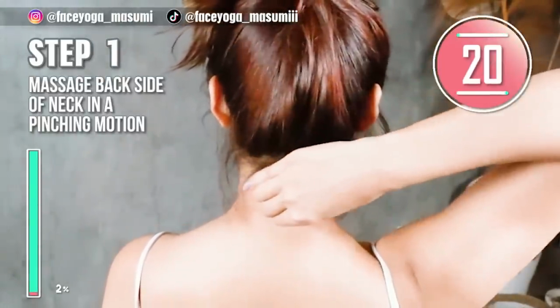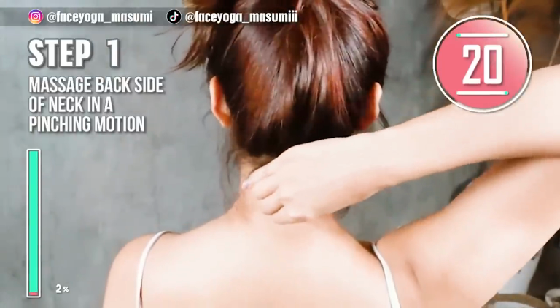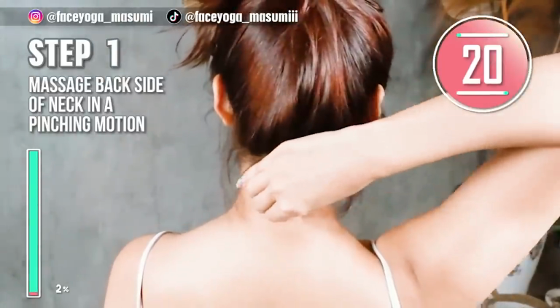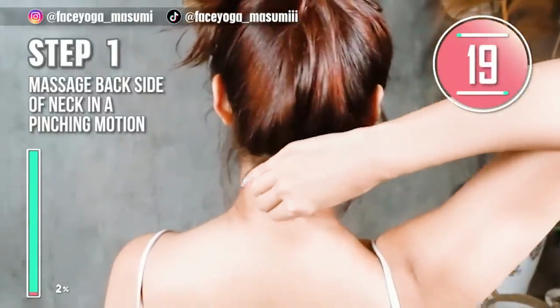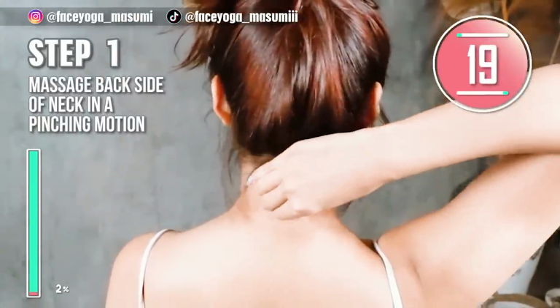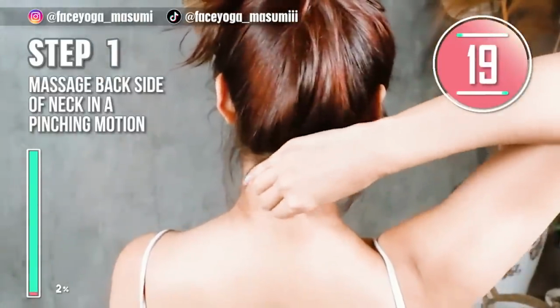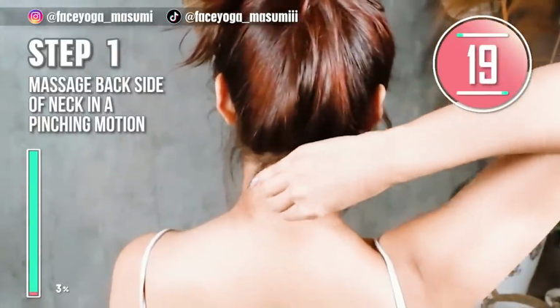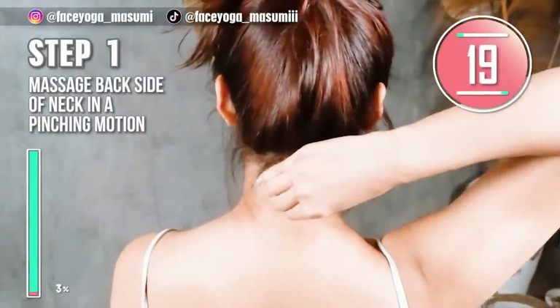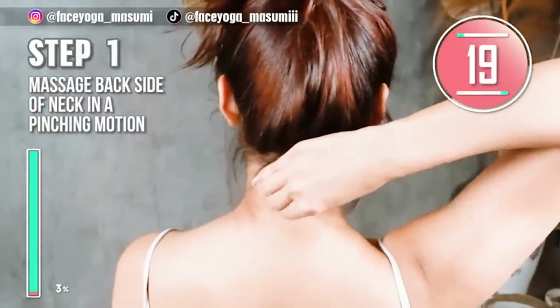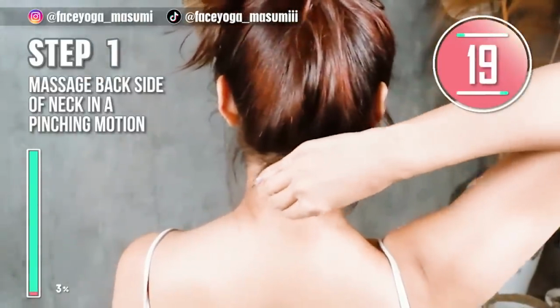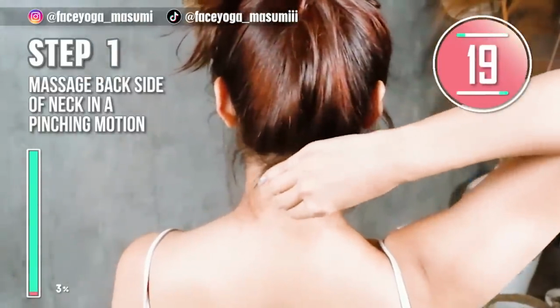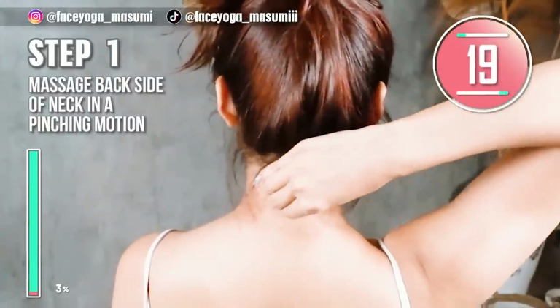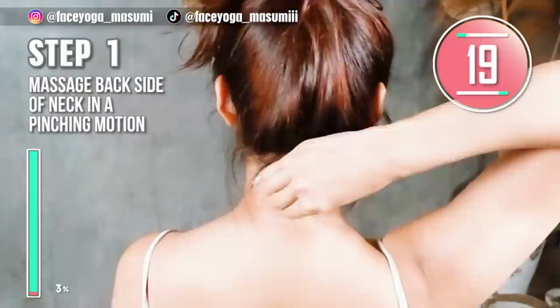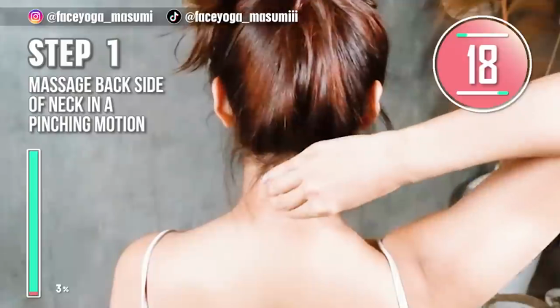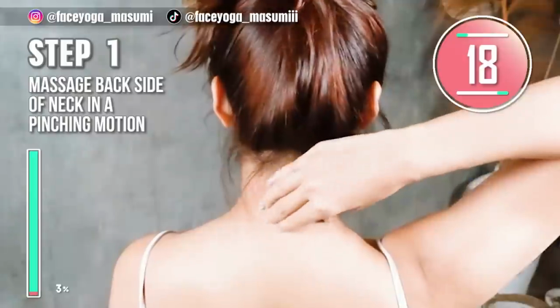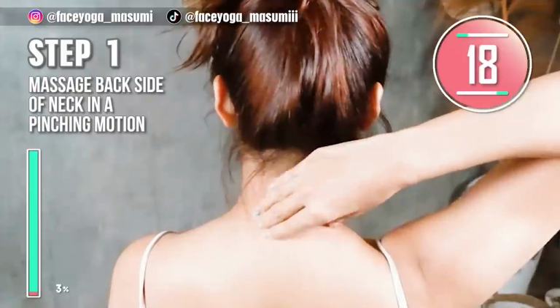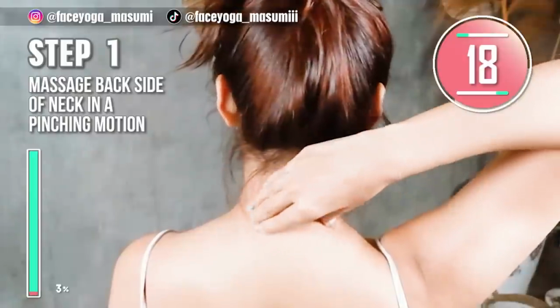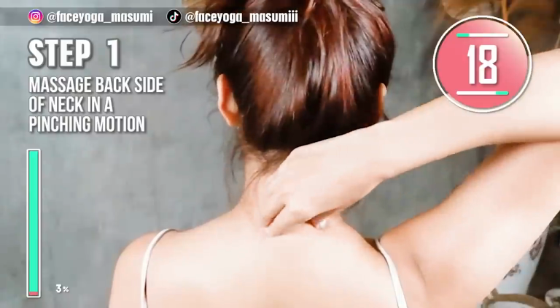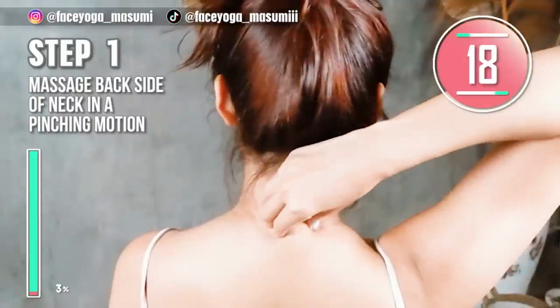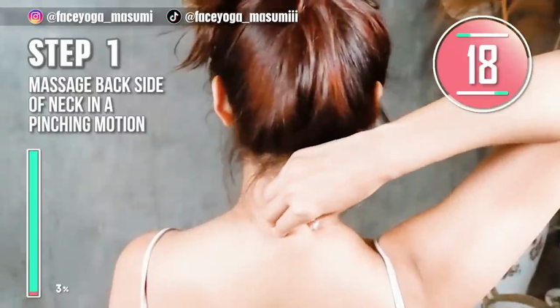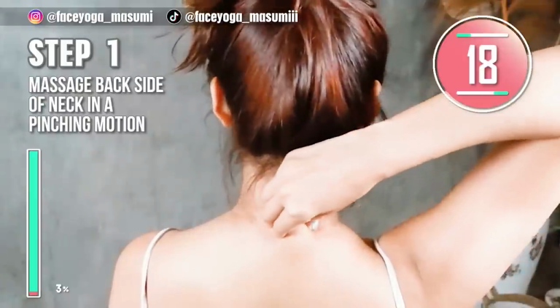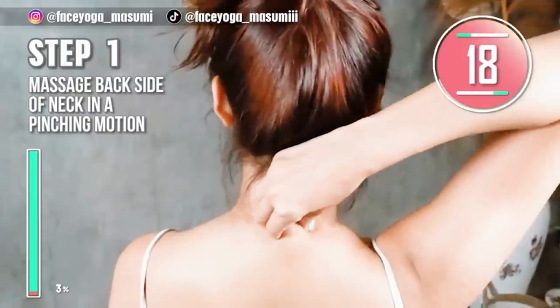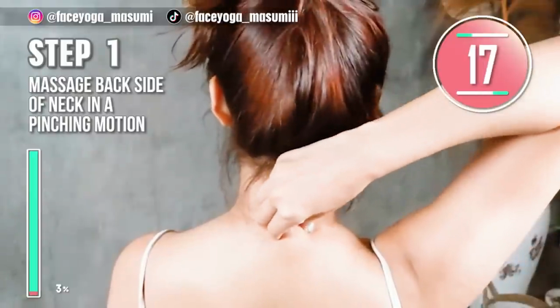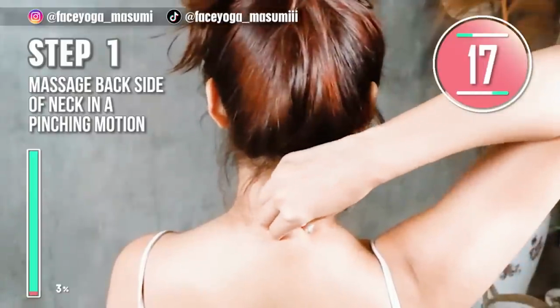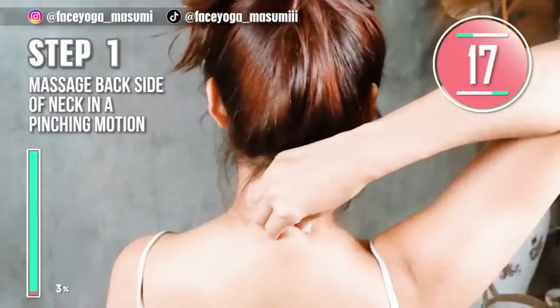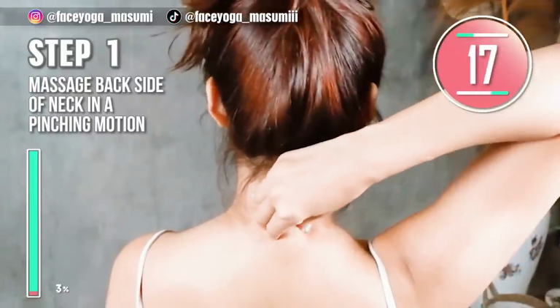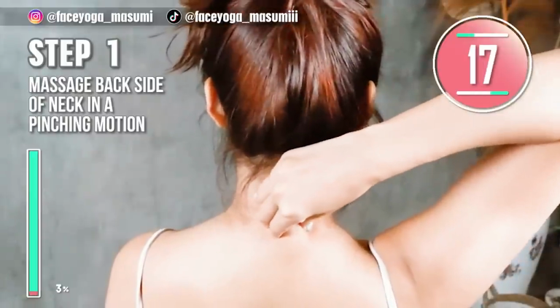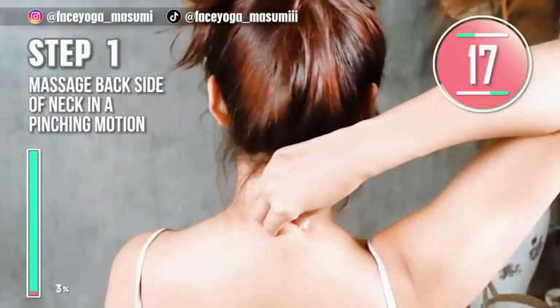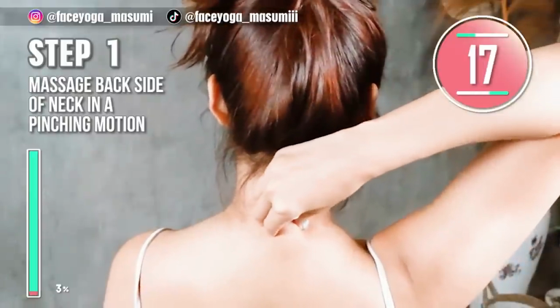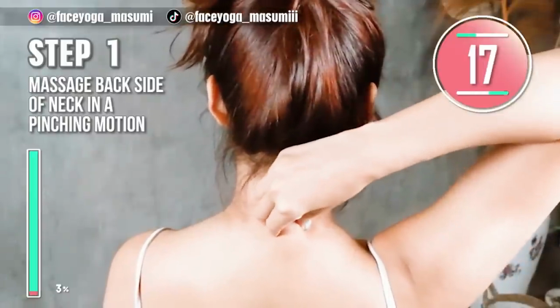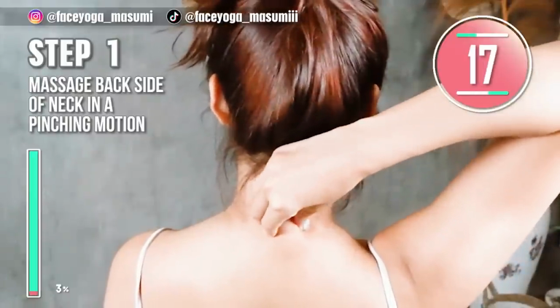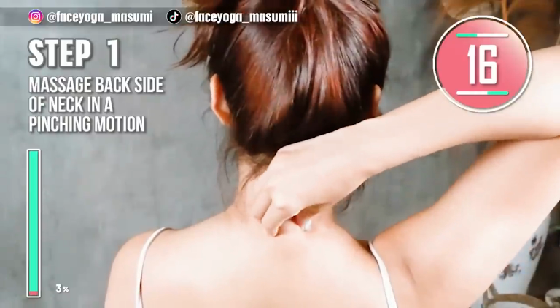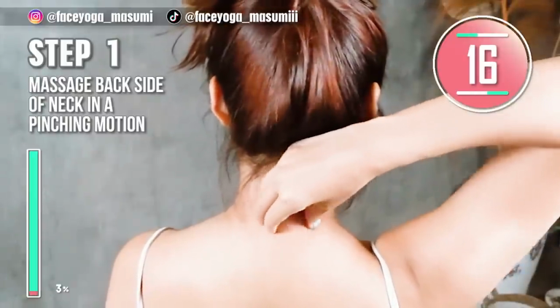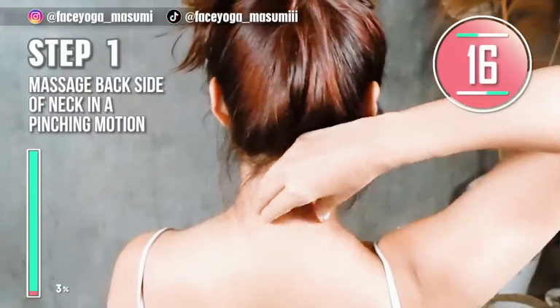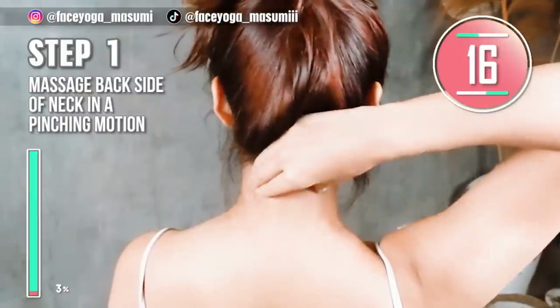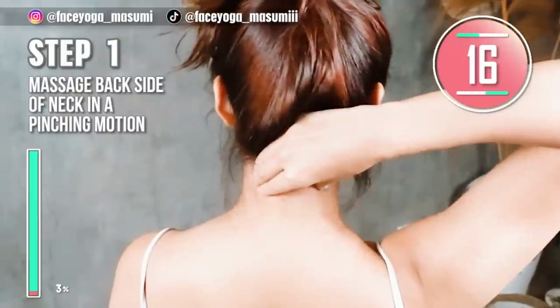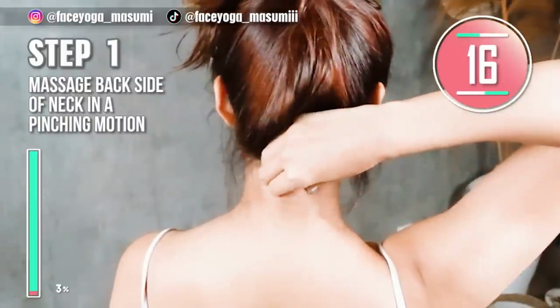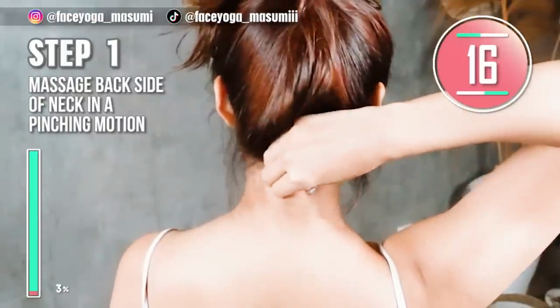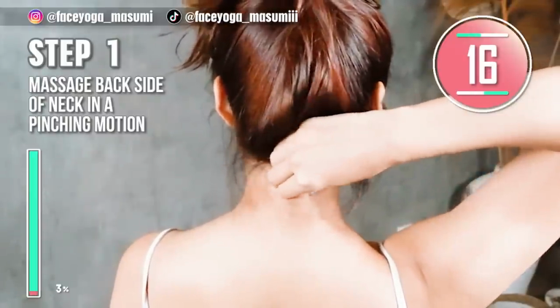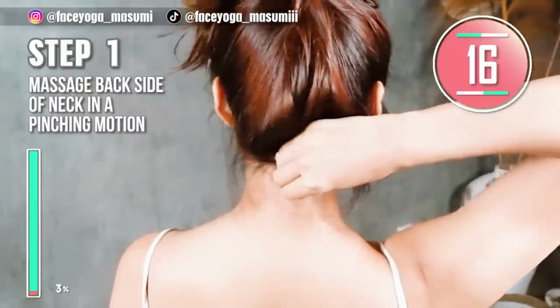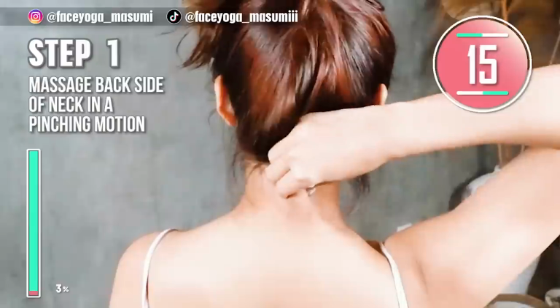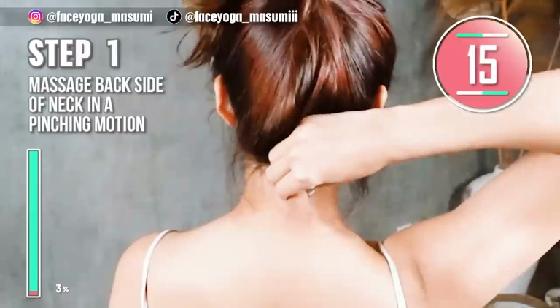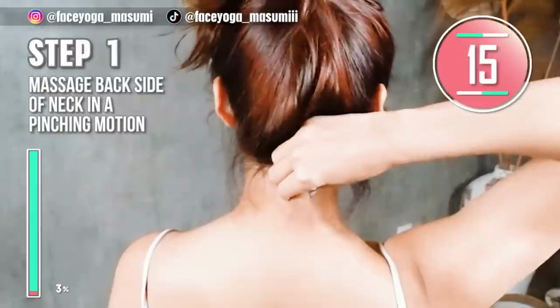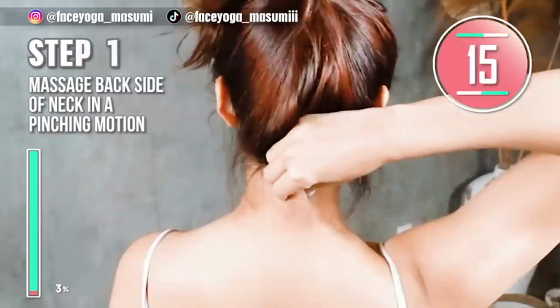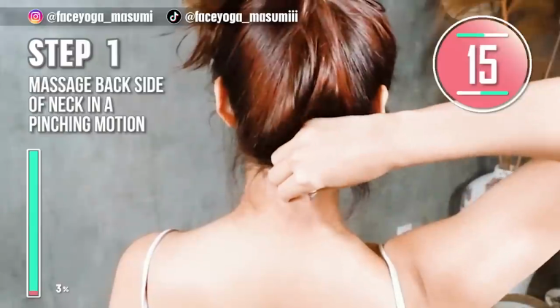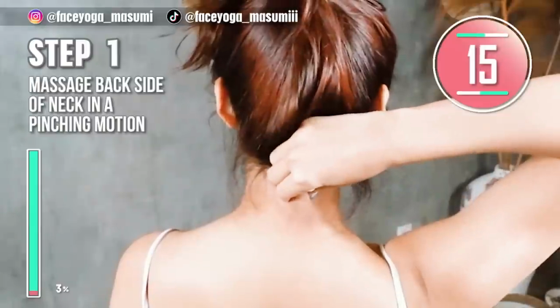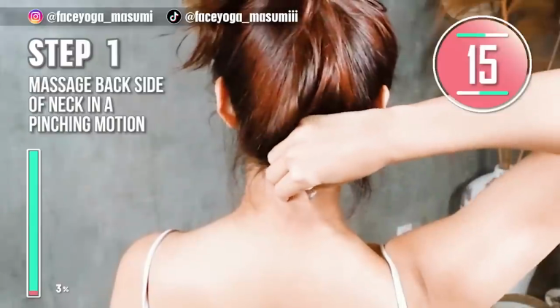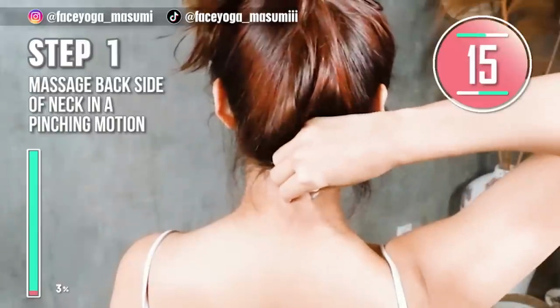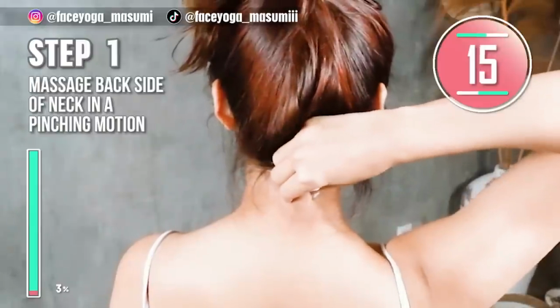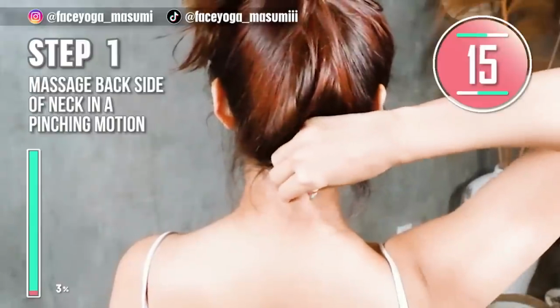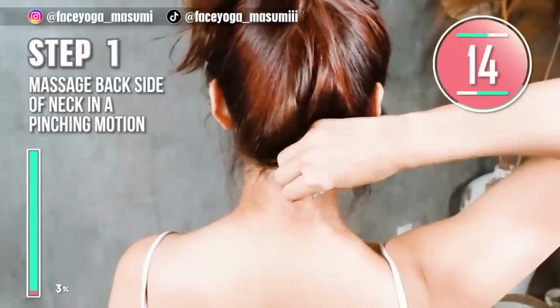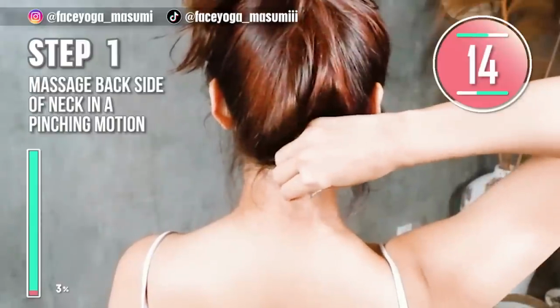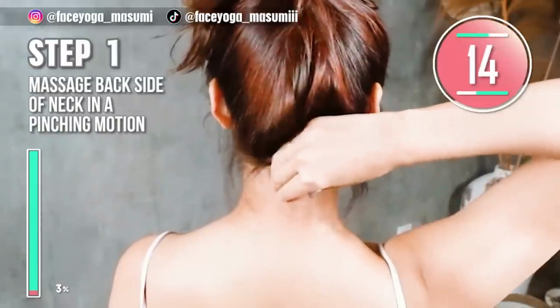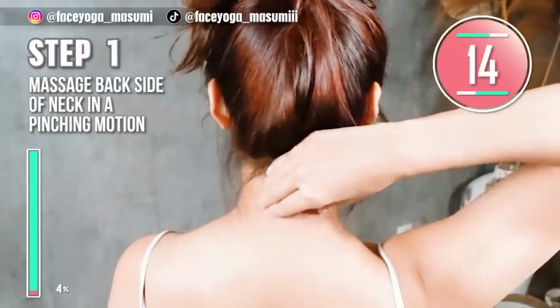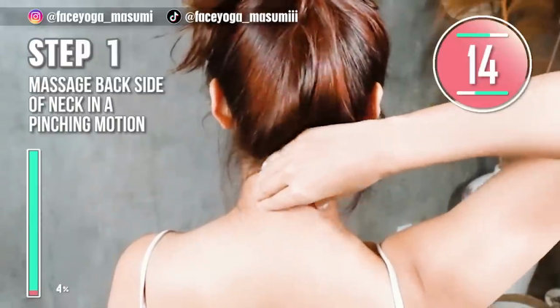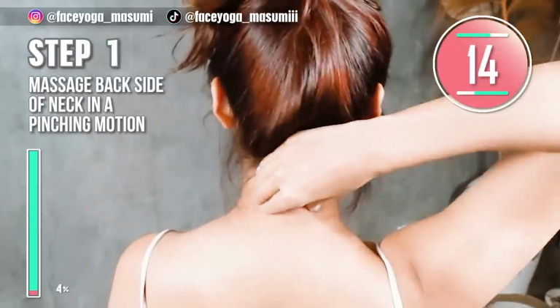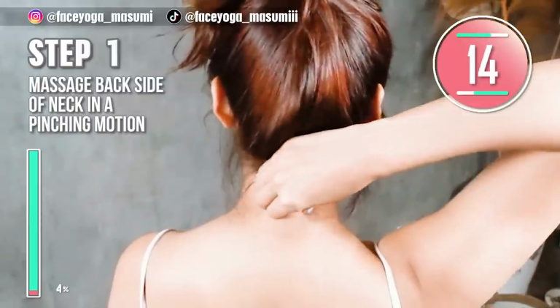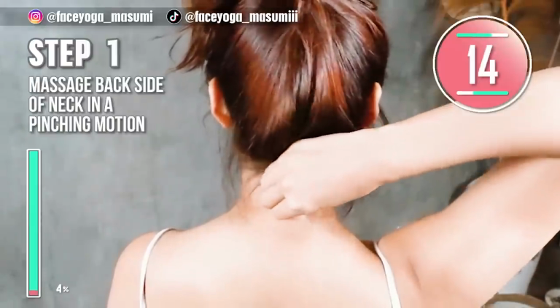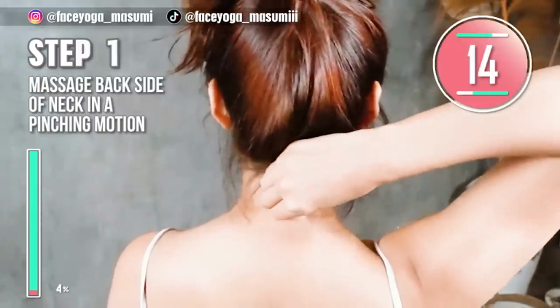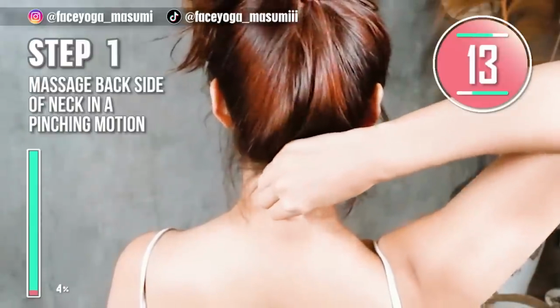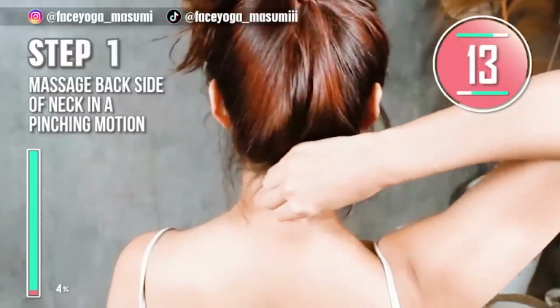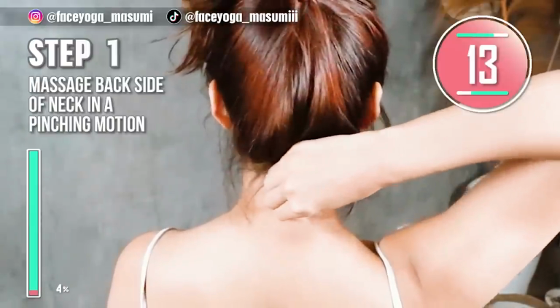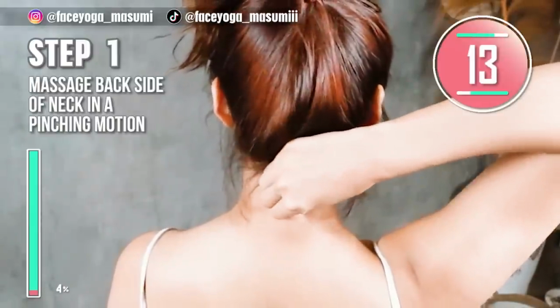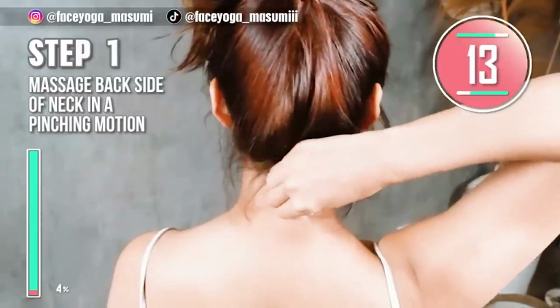In this video, we're going to try massages and exercises to fix neck hump. Let's enjoy it till the end.